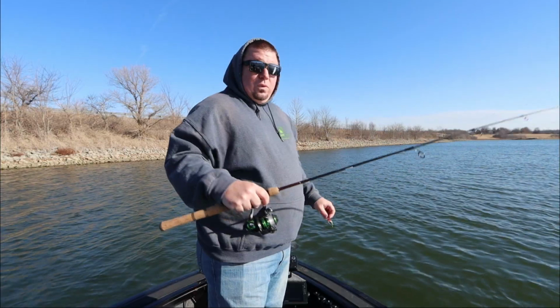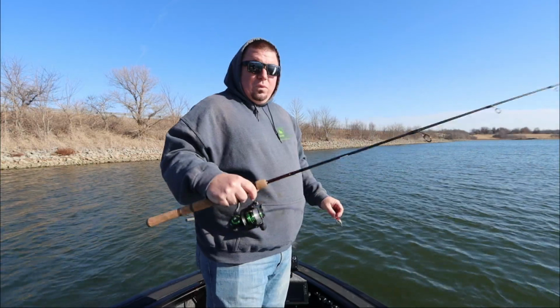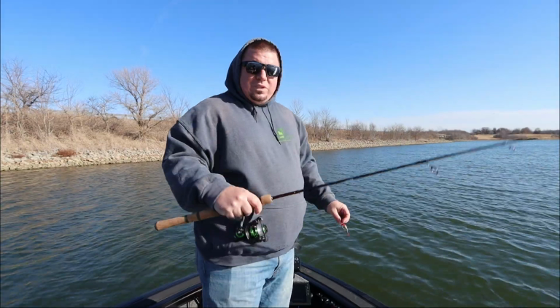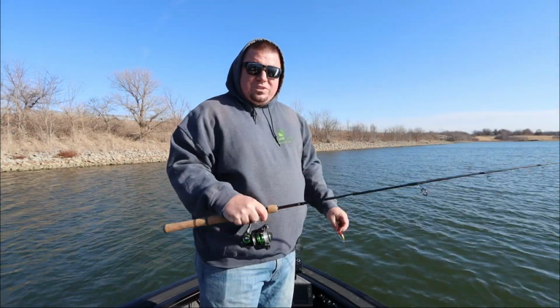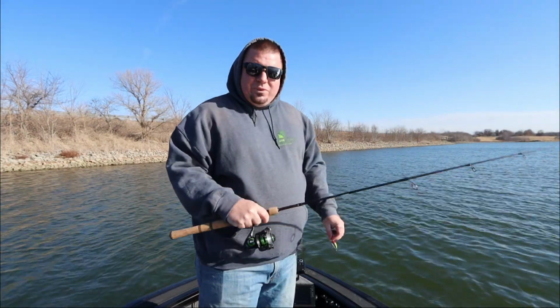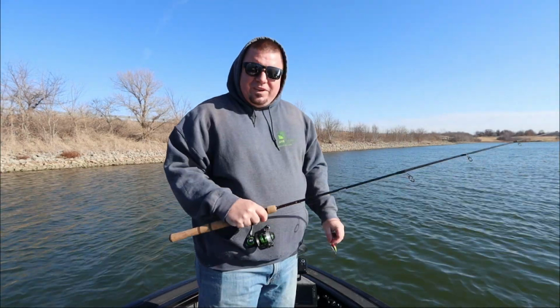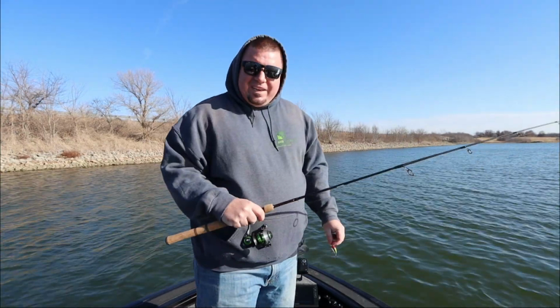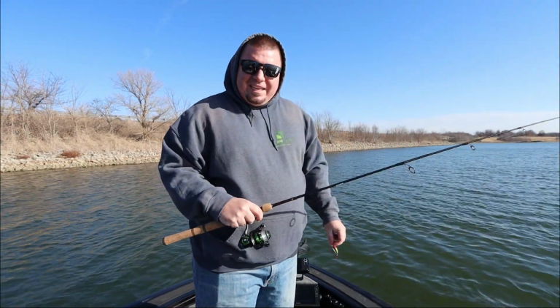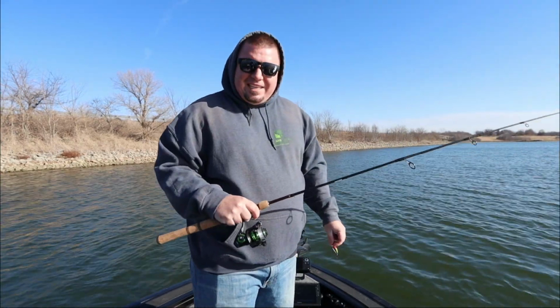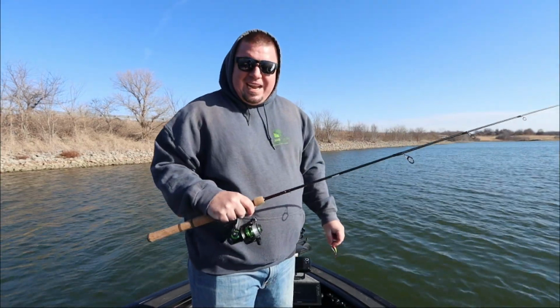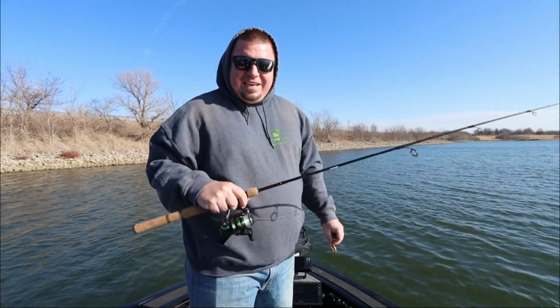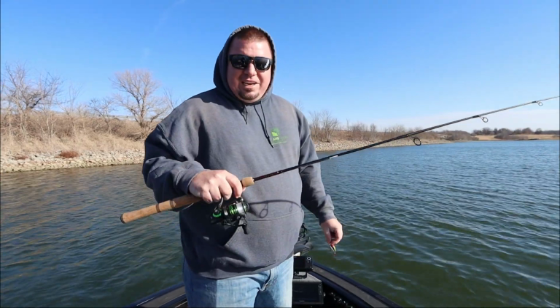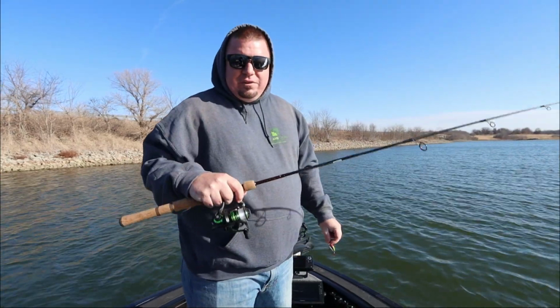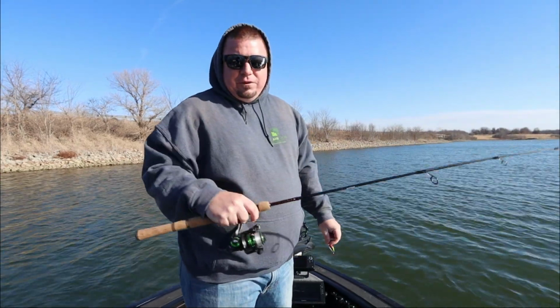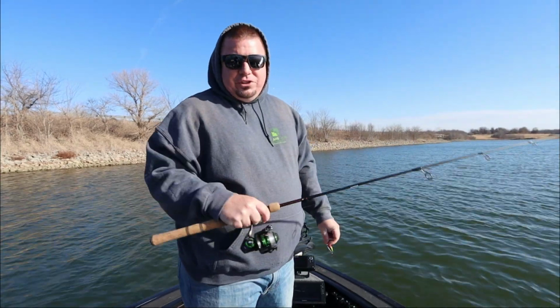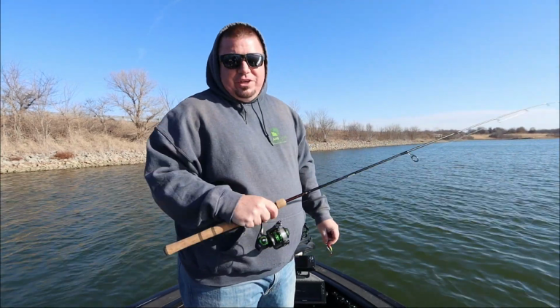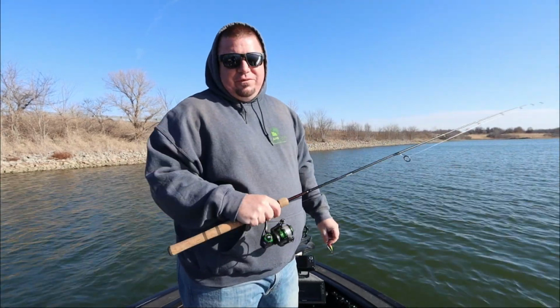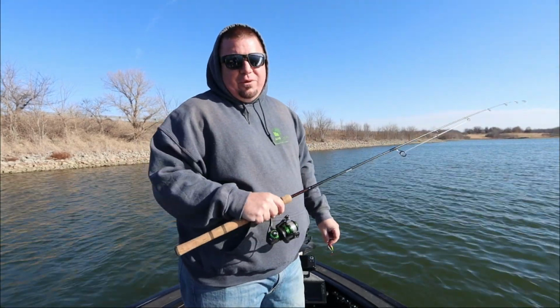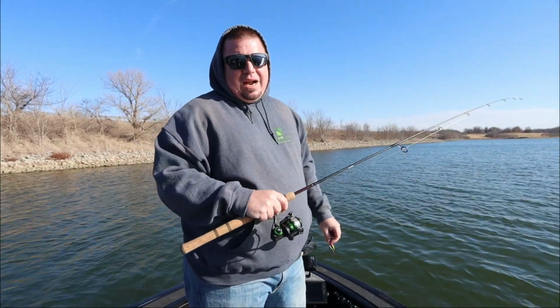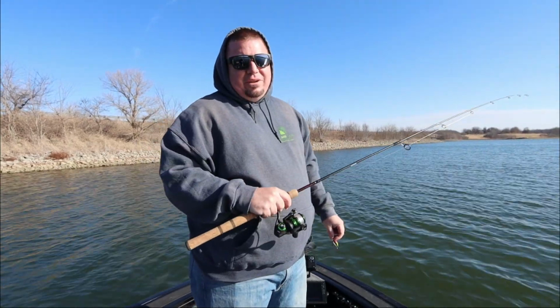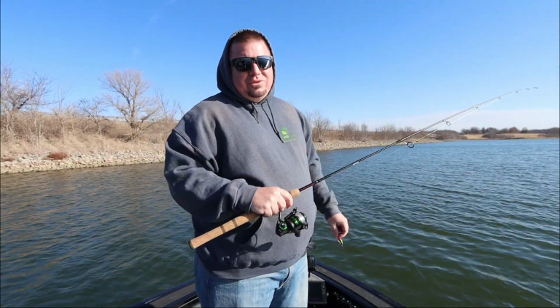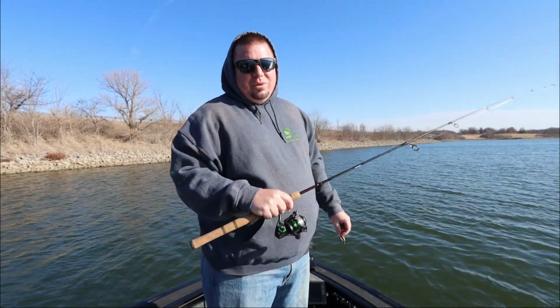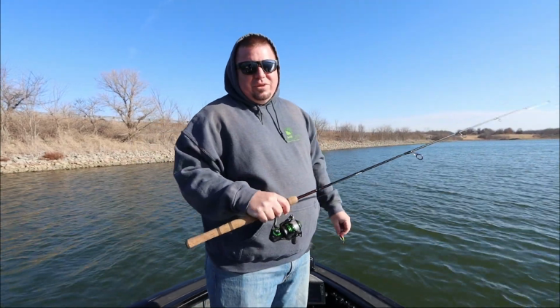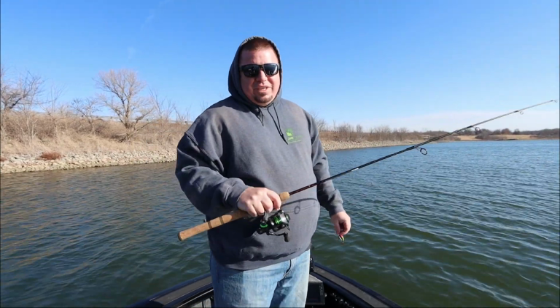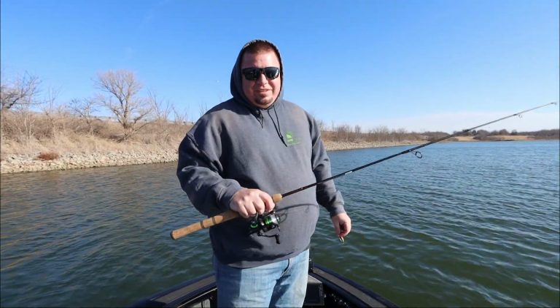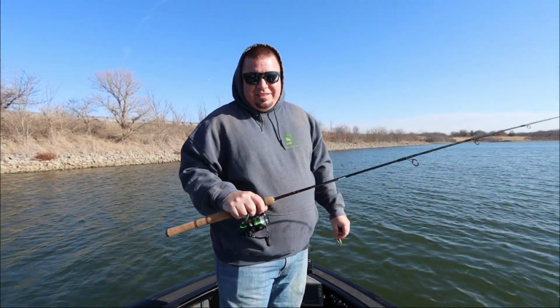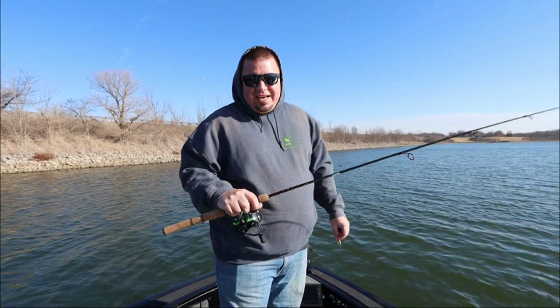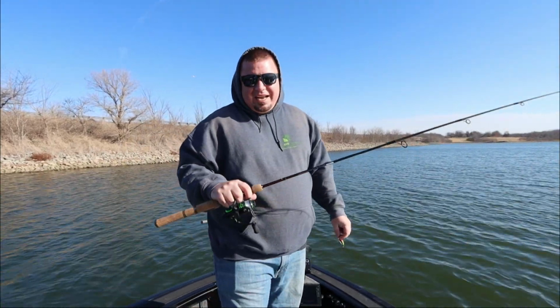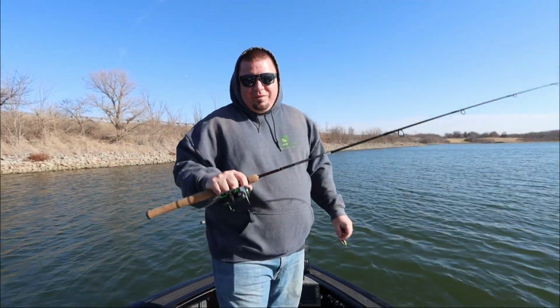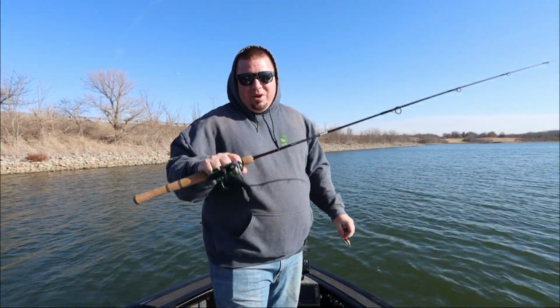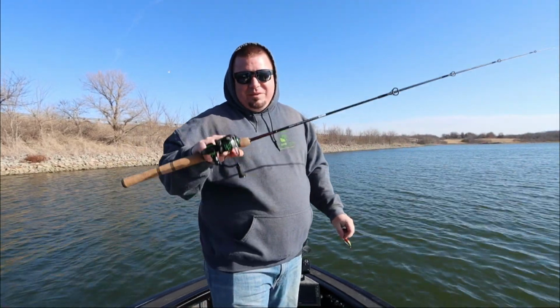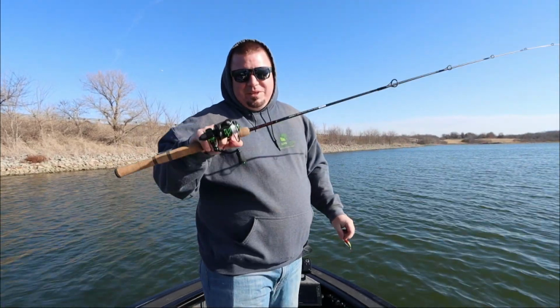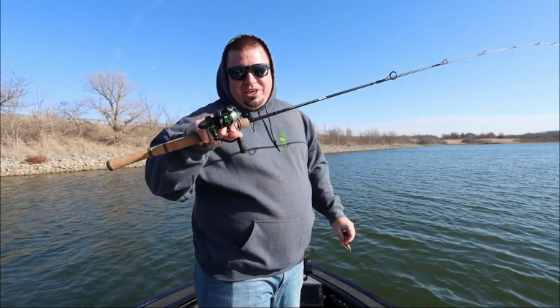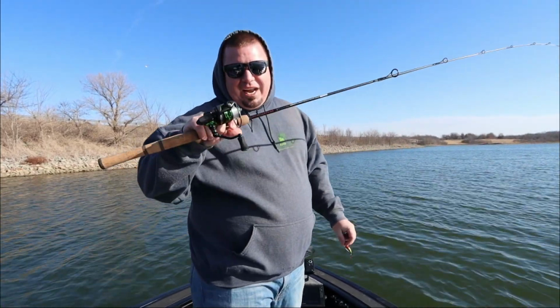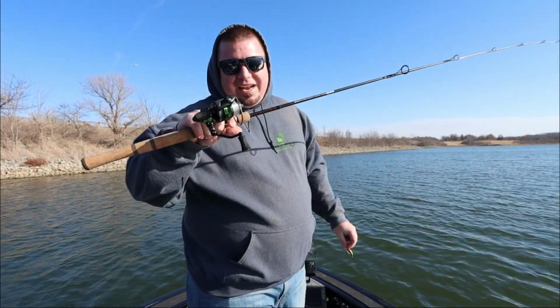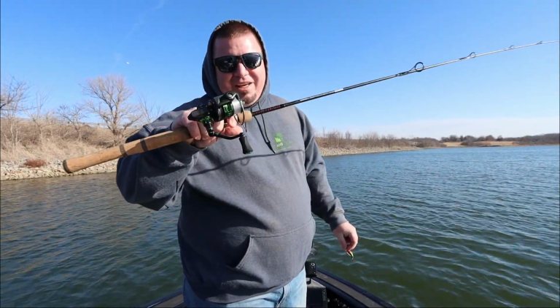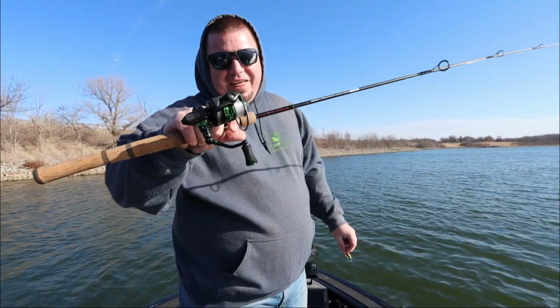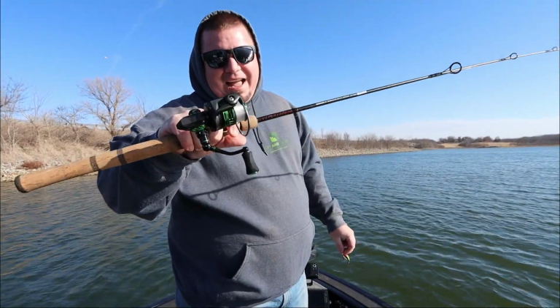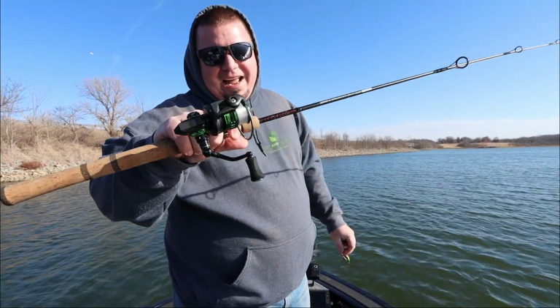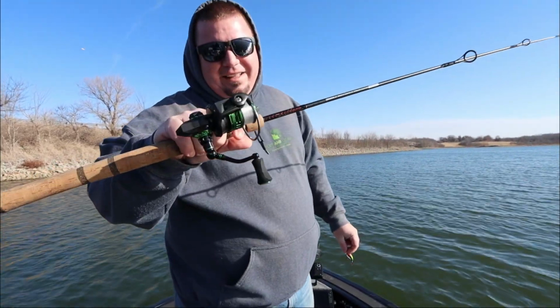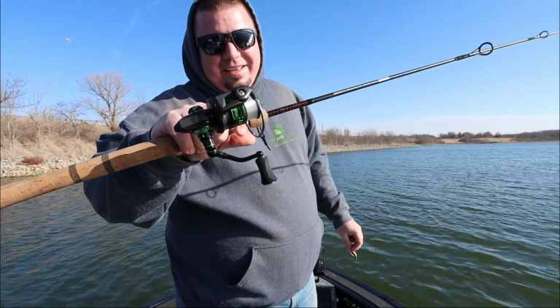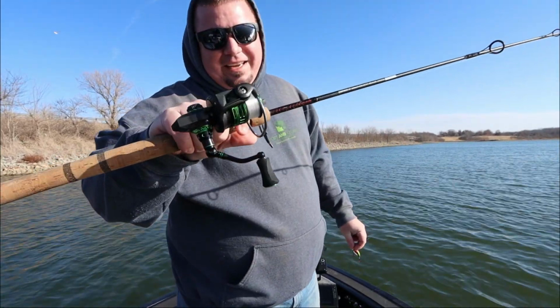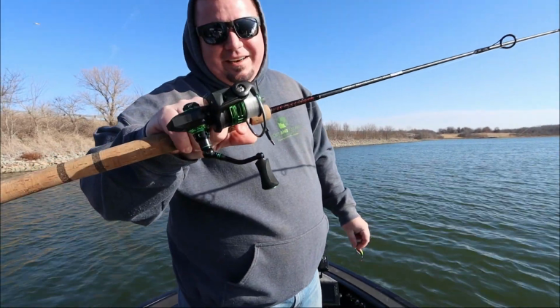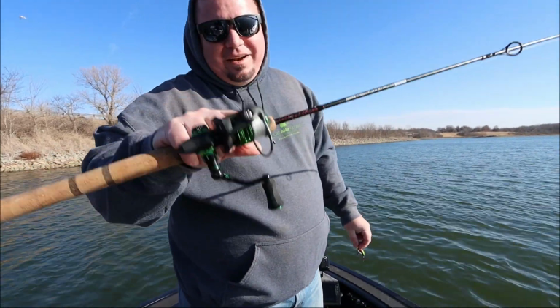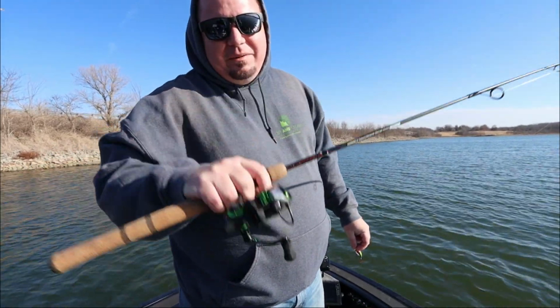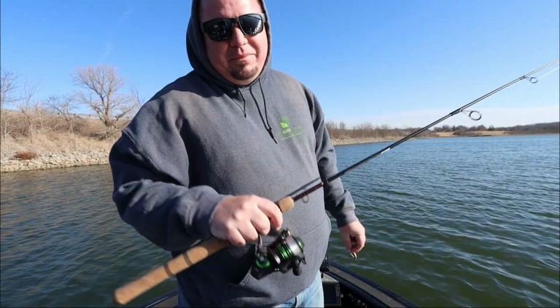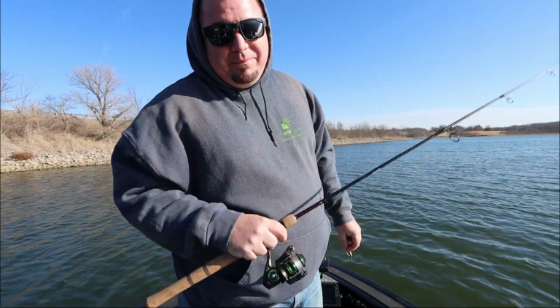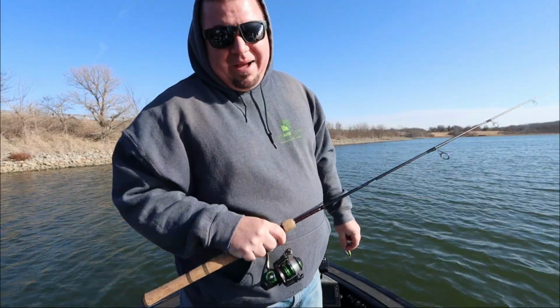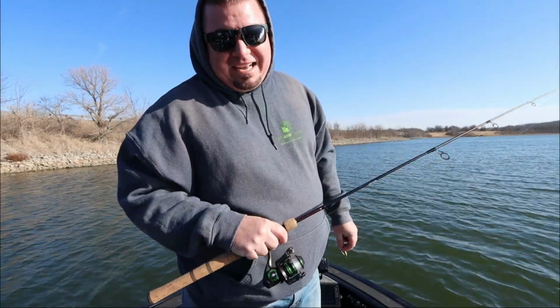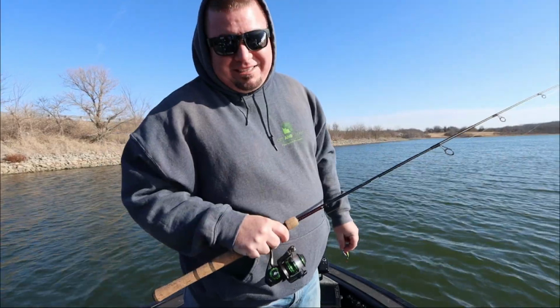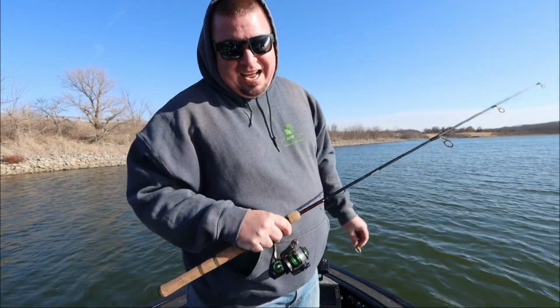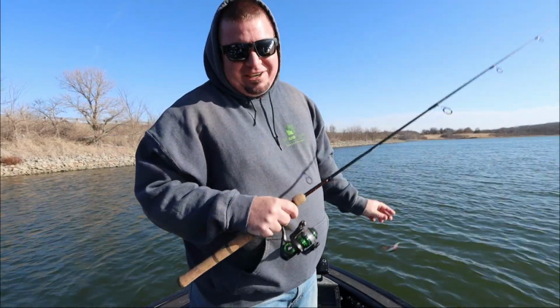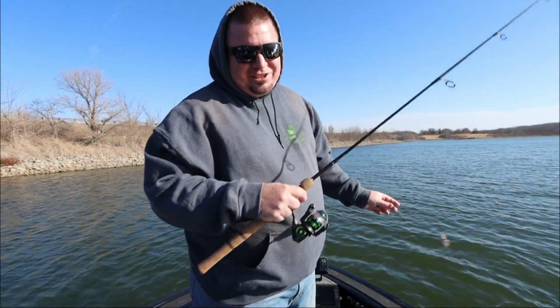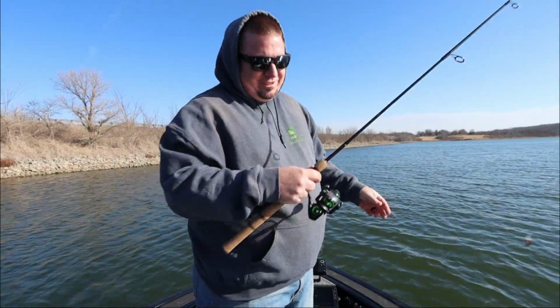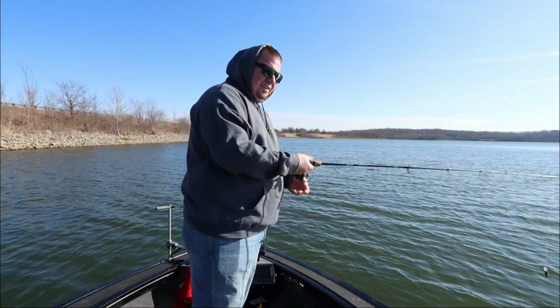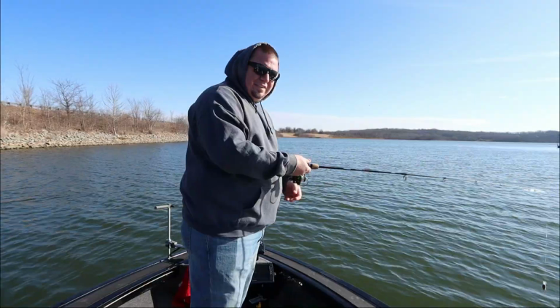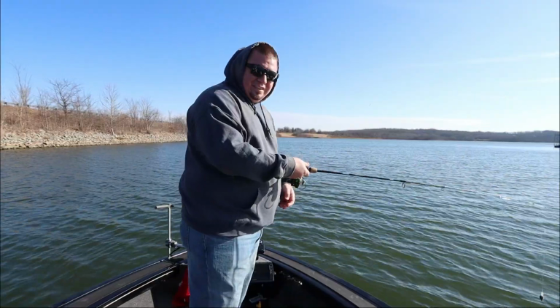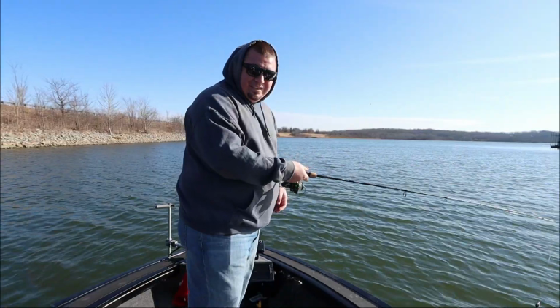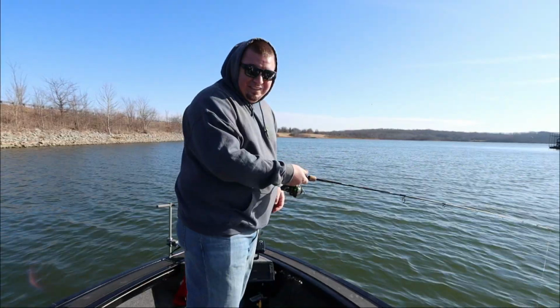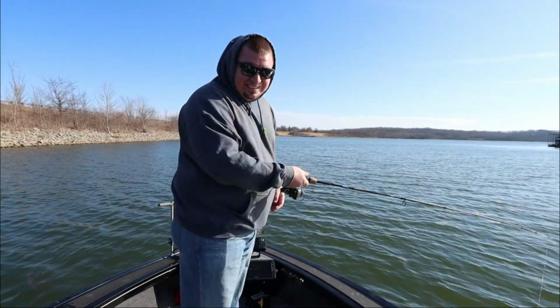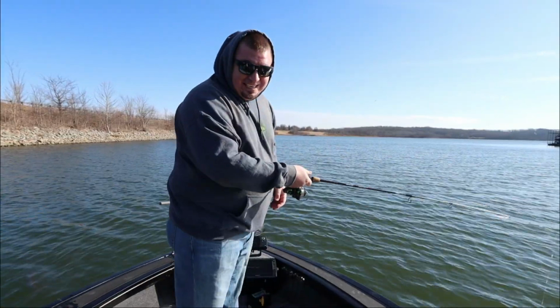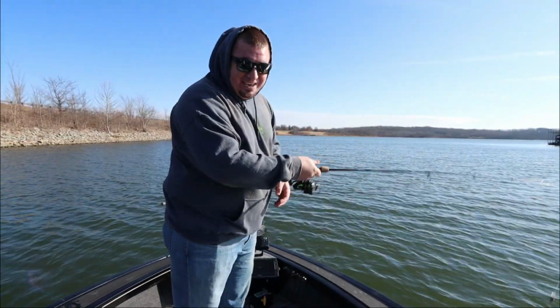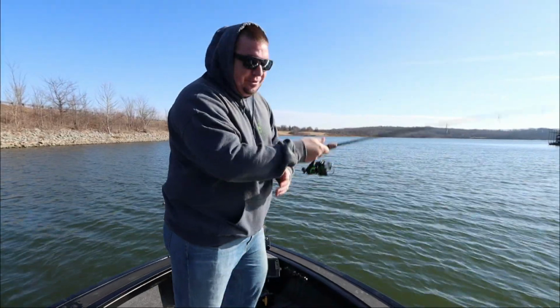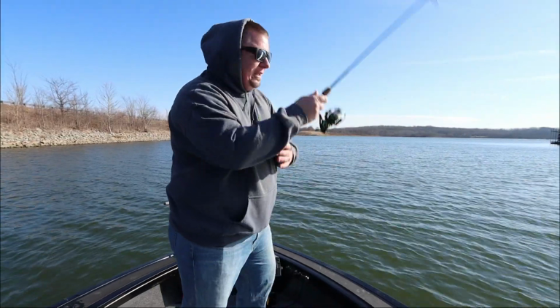What's going on guys? Andy here for G4 Outdoors and today we're going to be checking out the Alien by Bass Dash. Let's get into it.